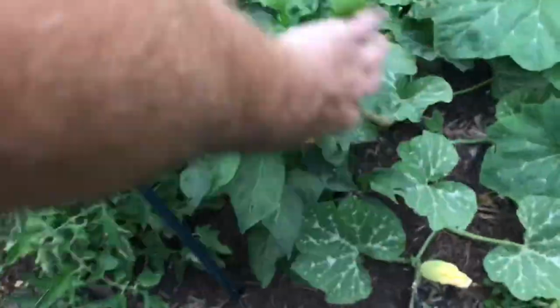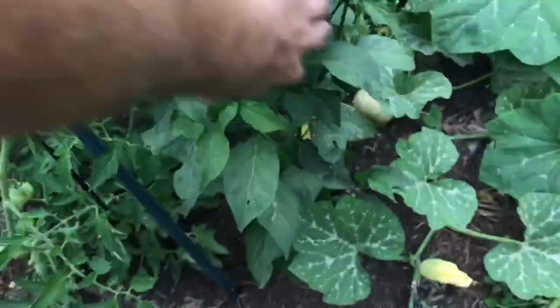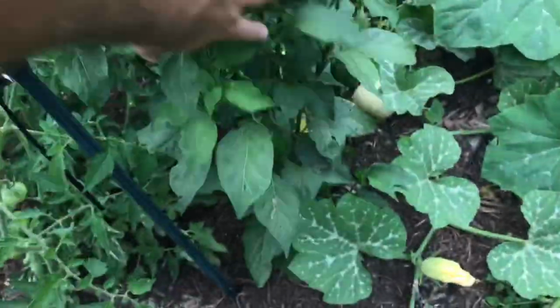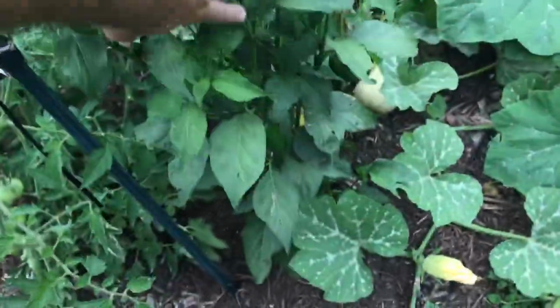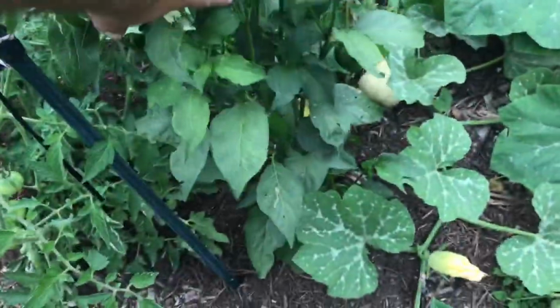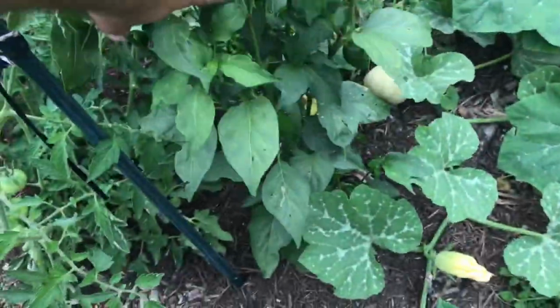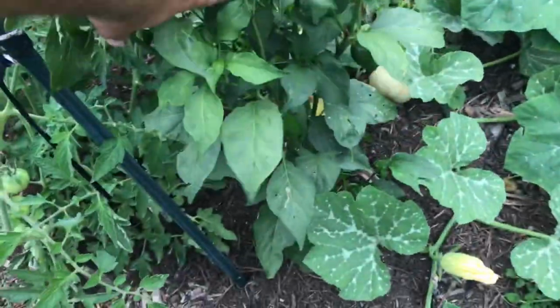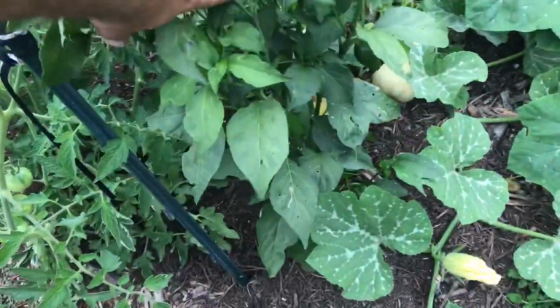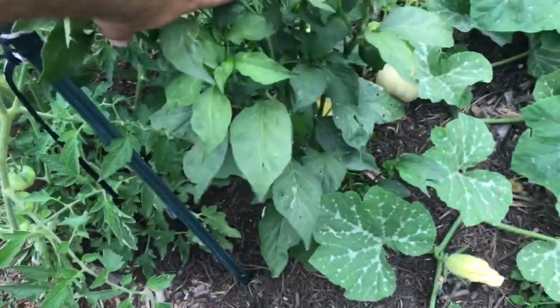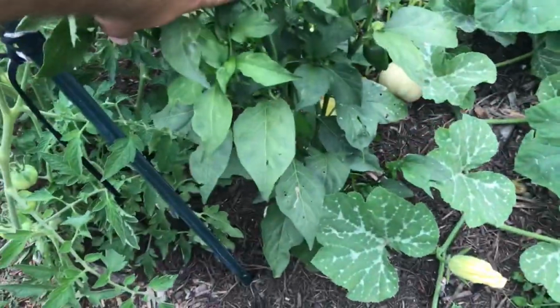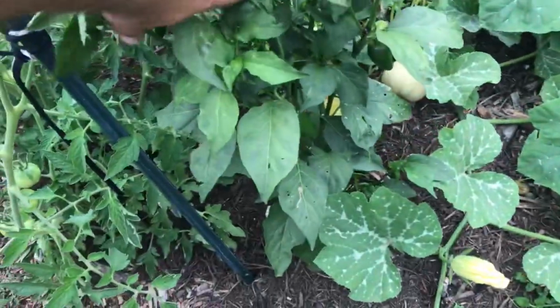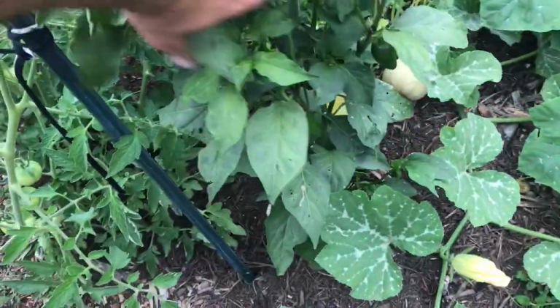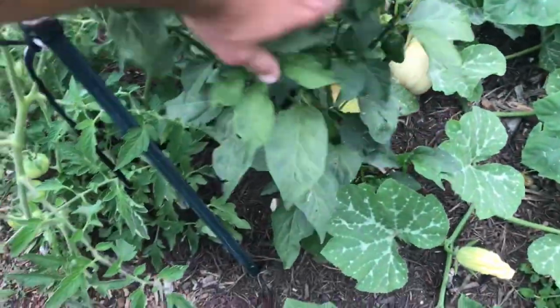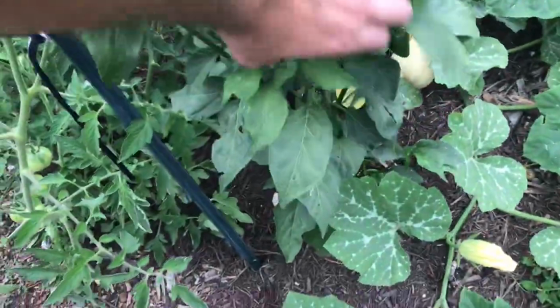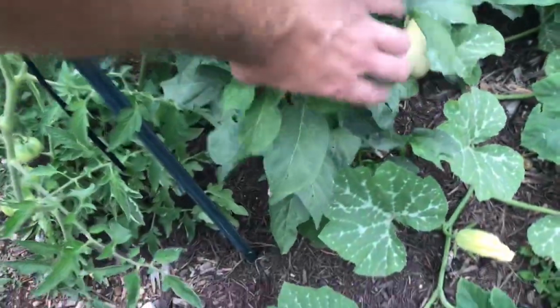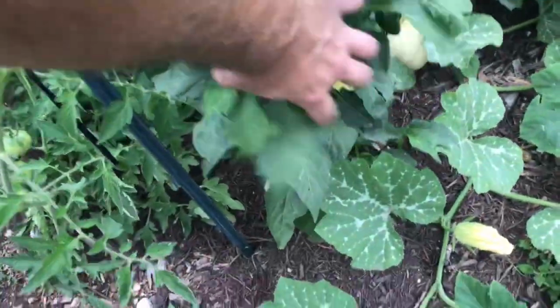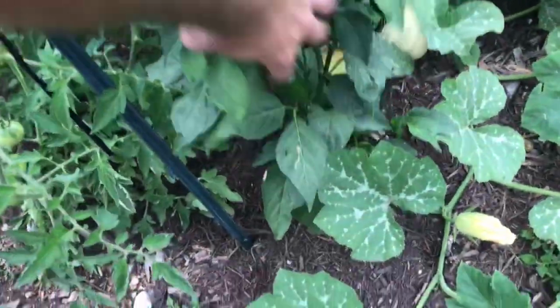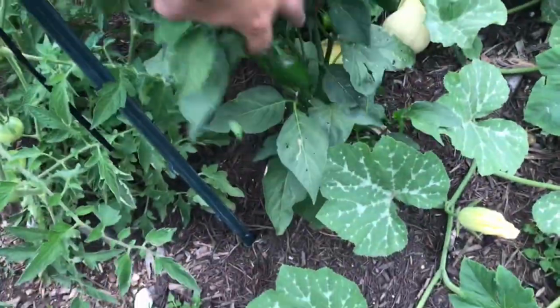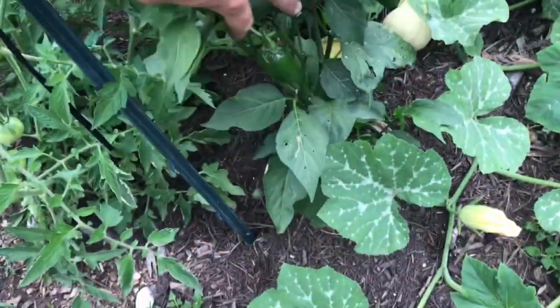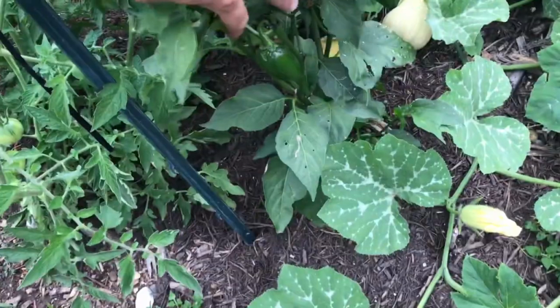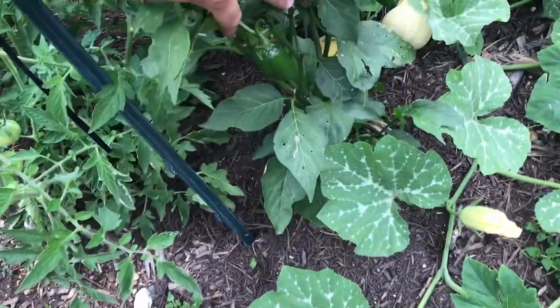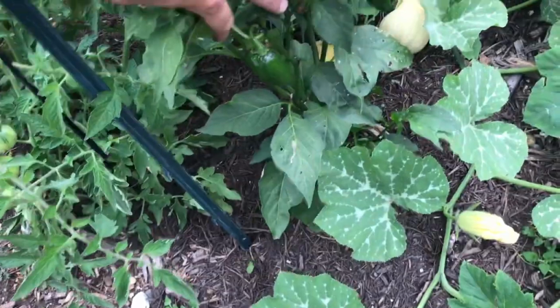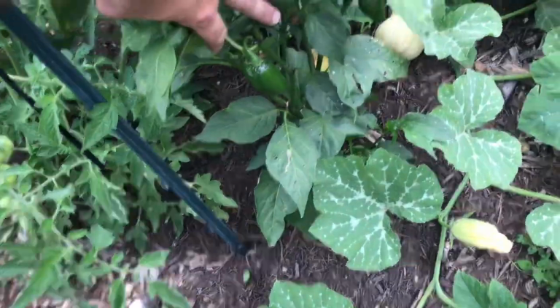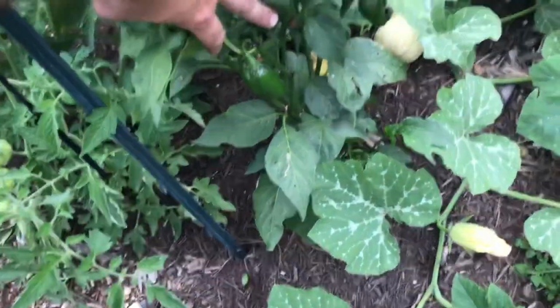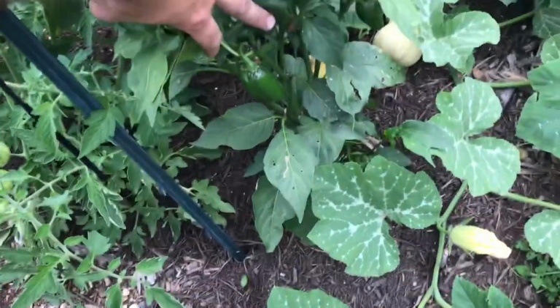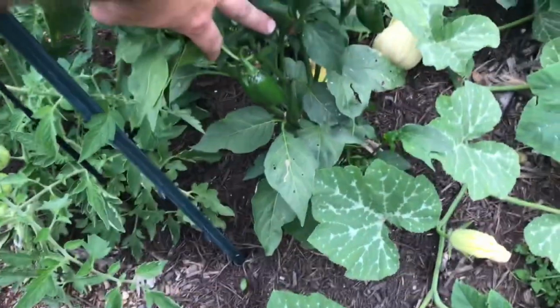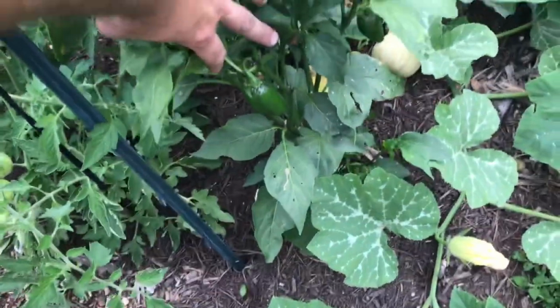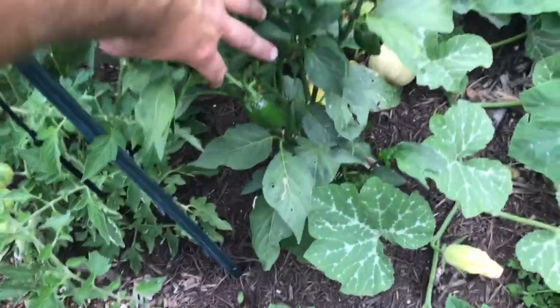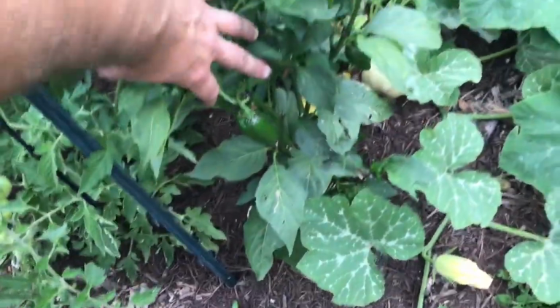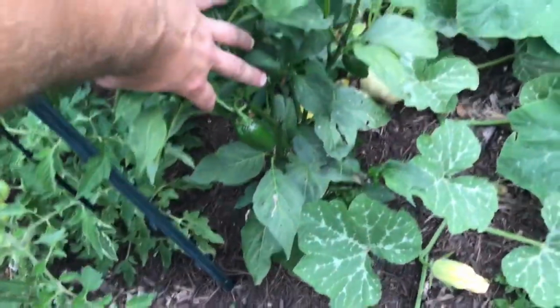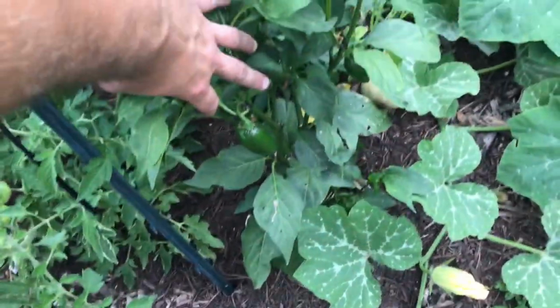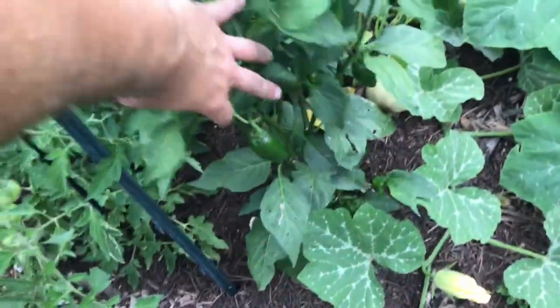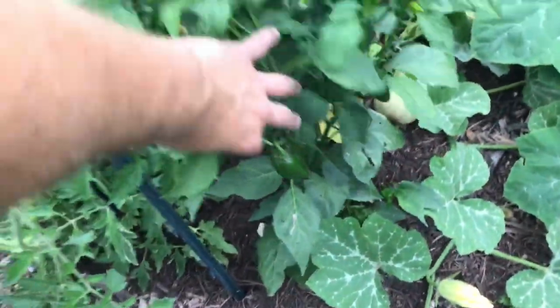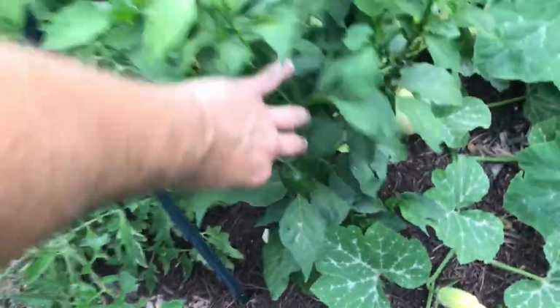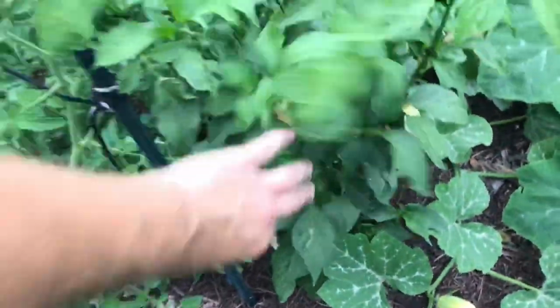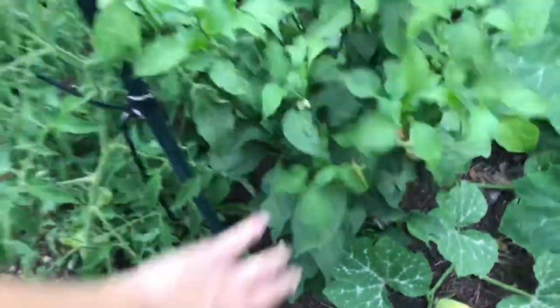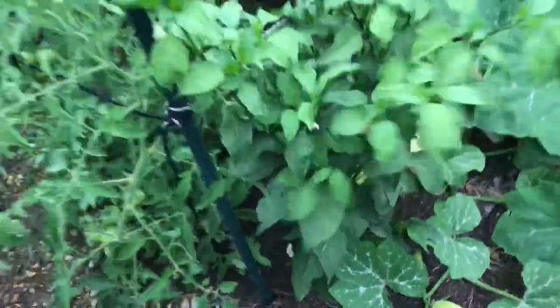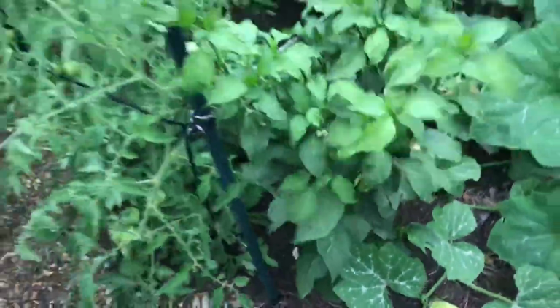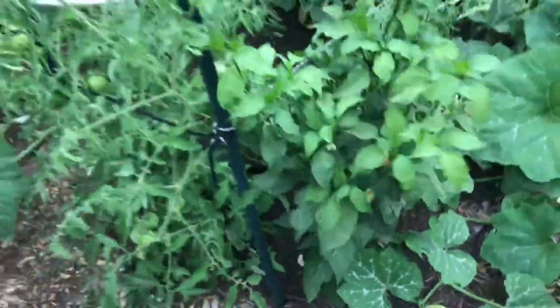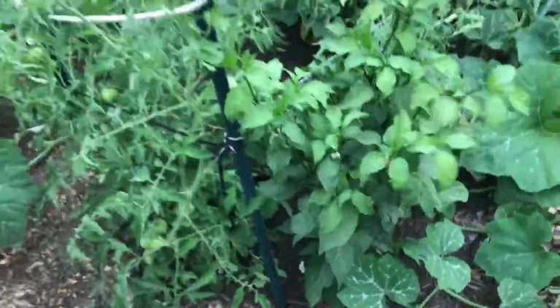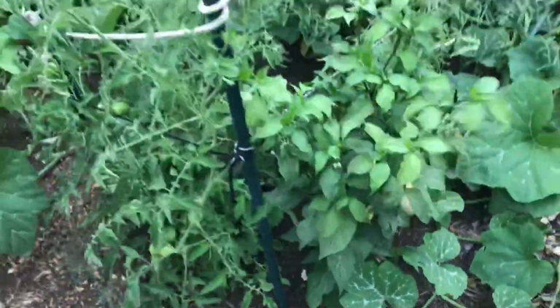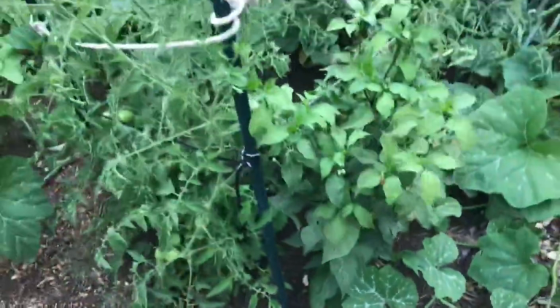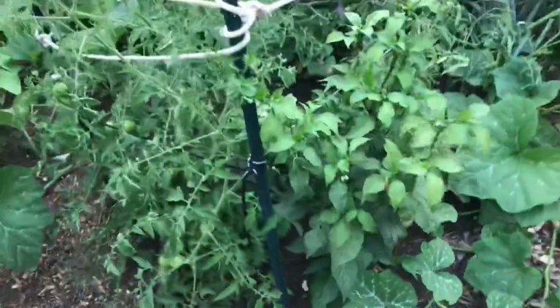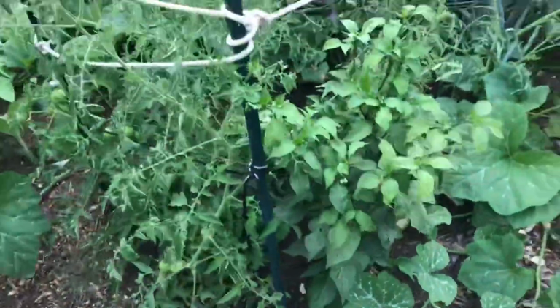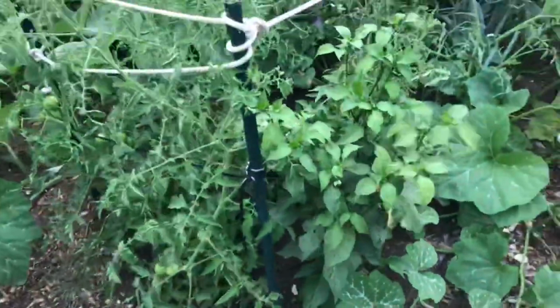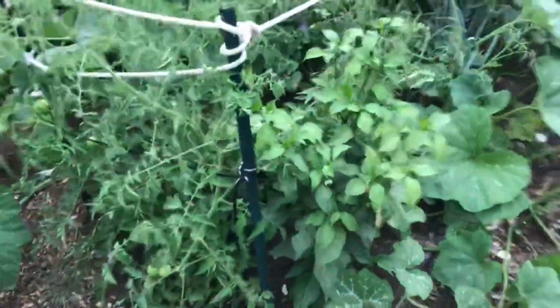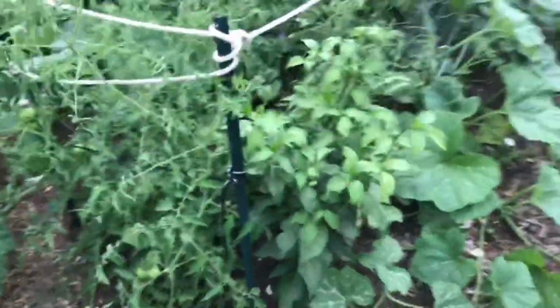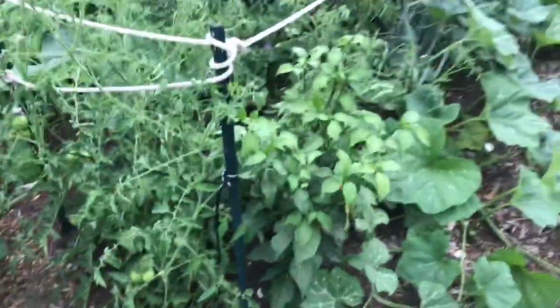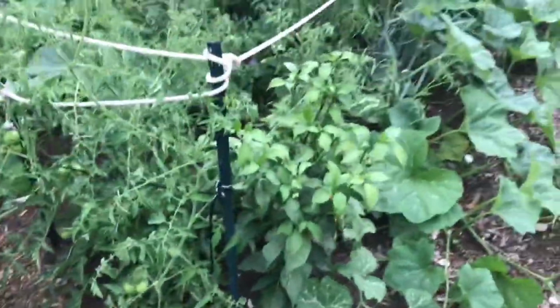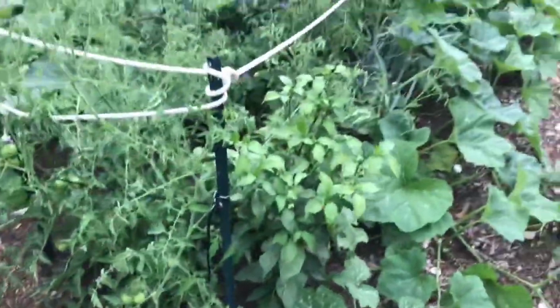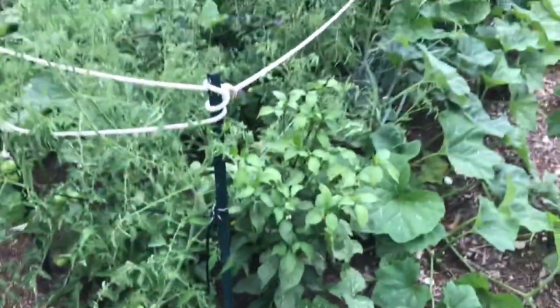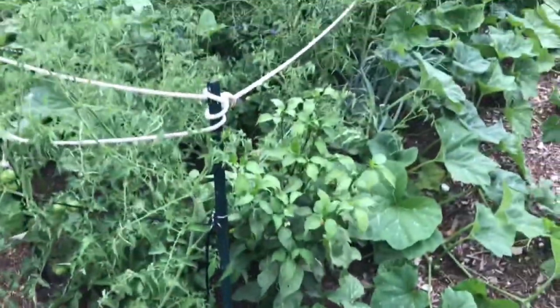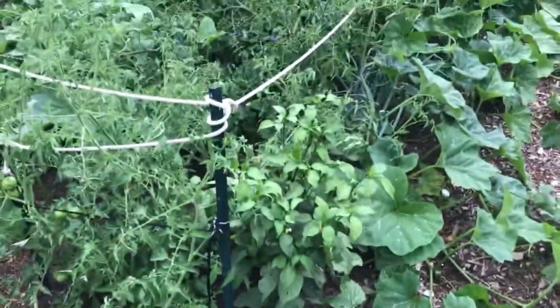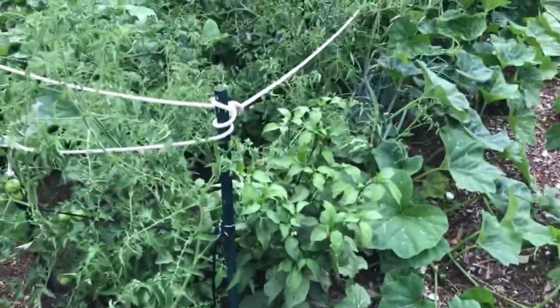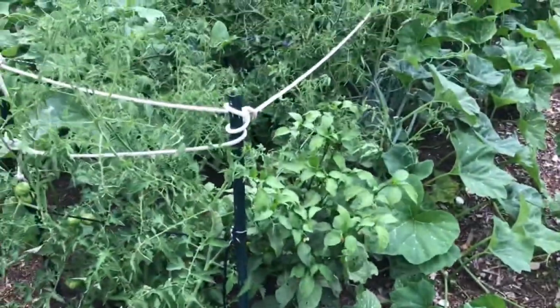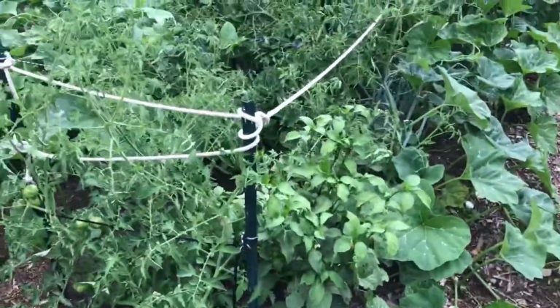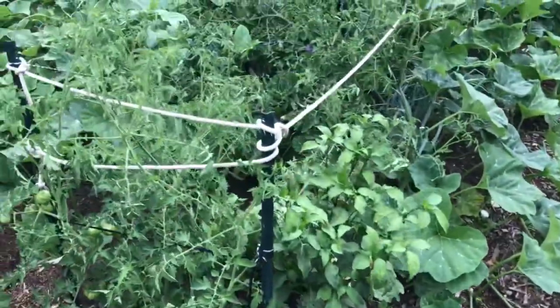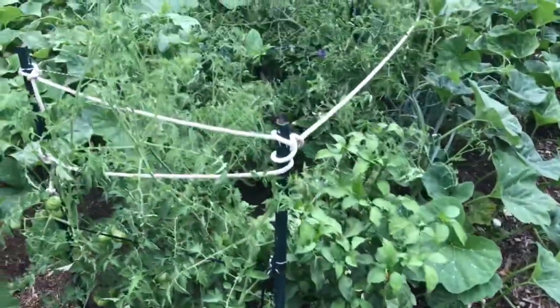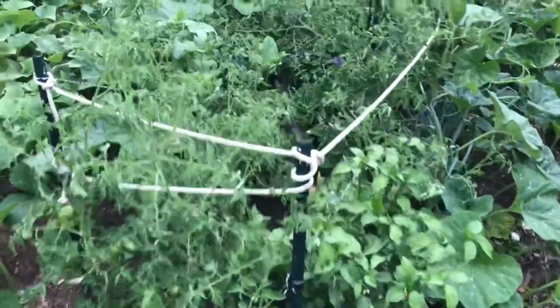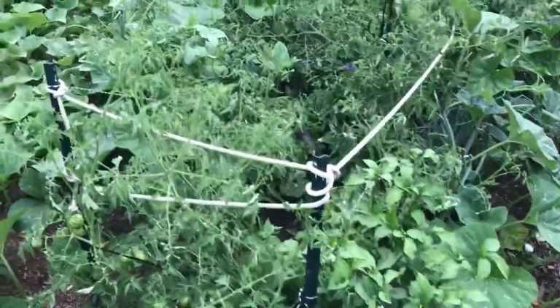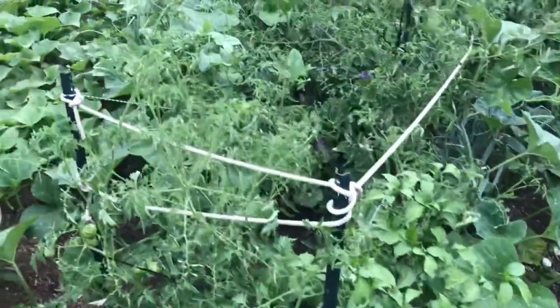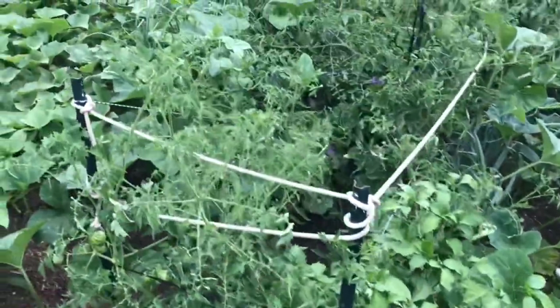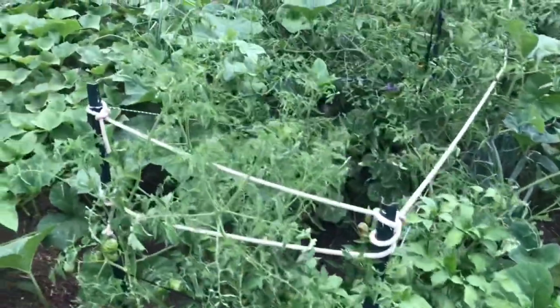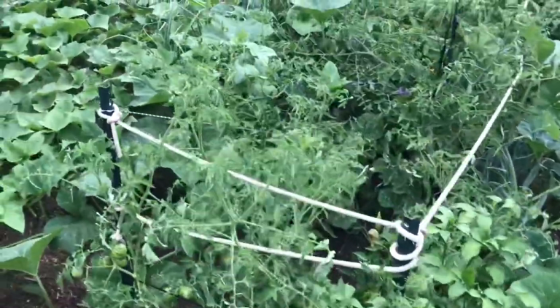The jalapeños are just now starting to kick in. They're a little late bloomers this year, but that's all right.